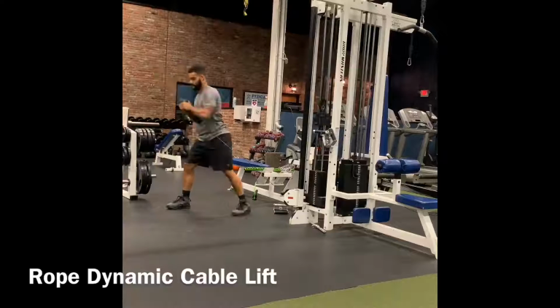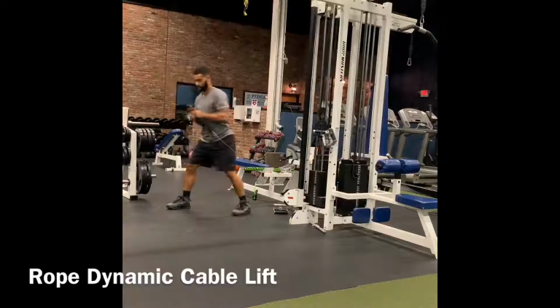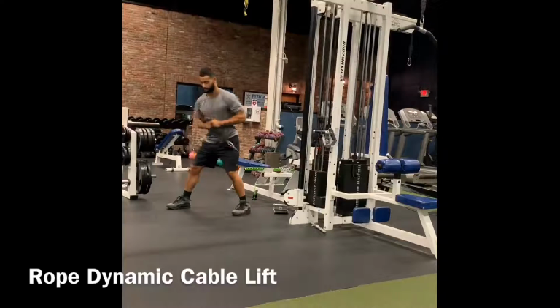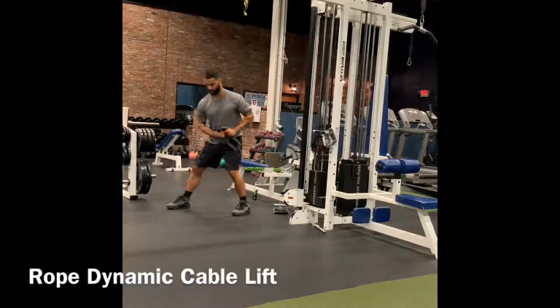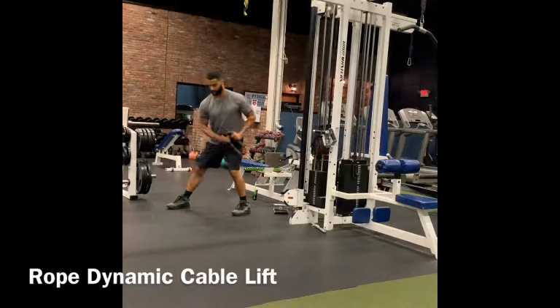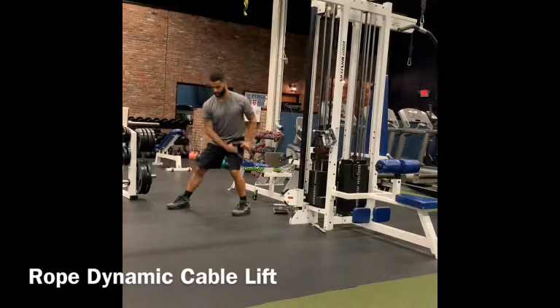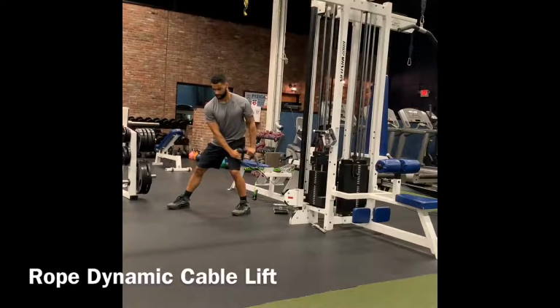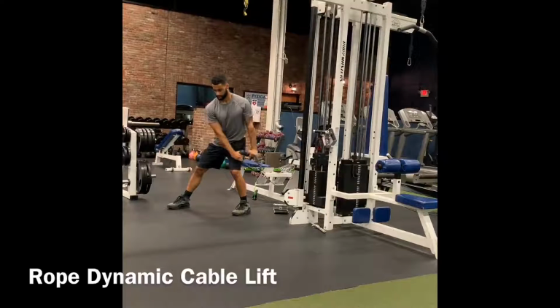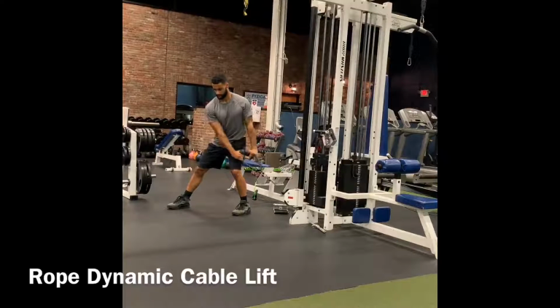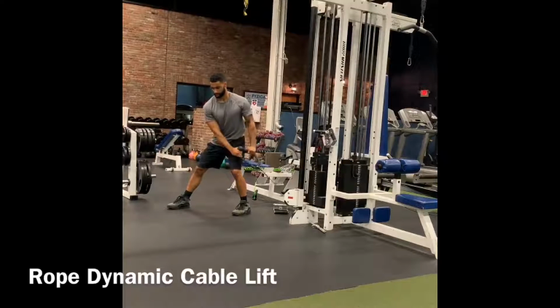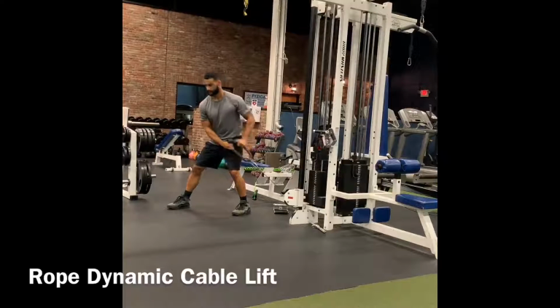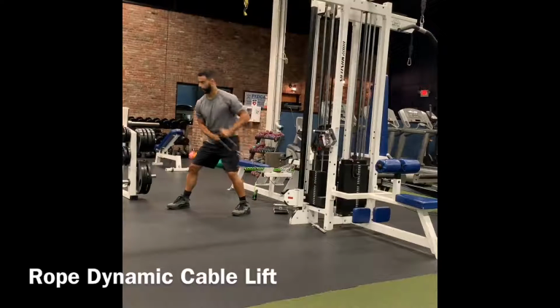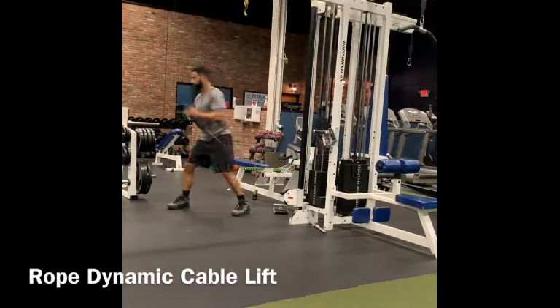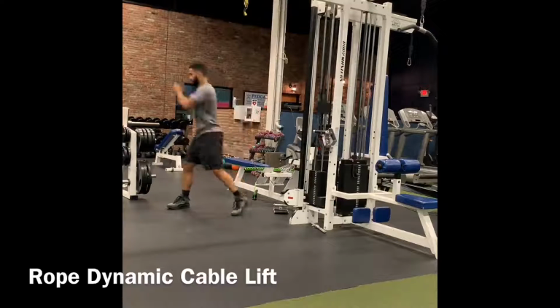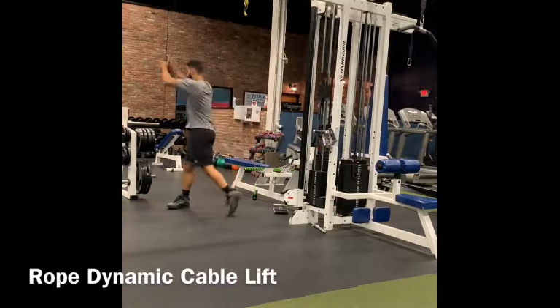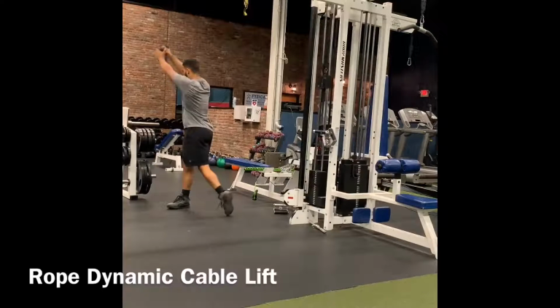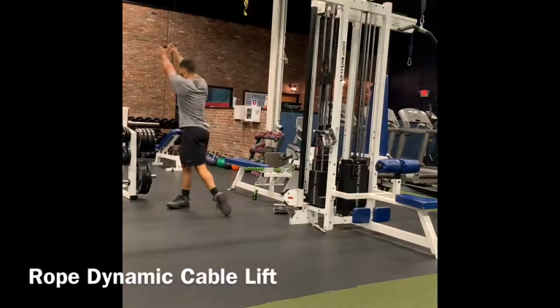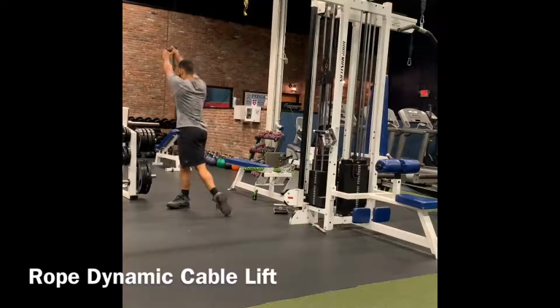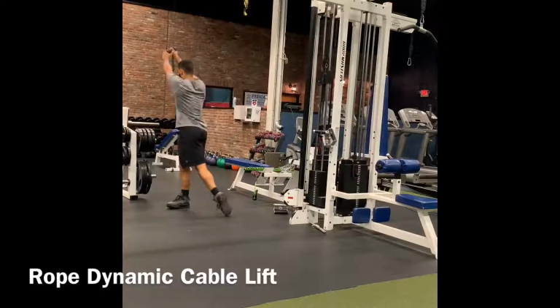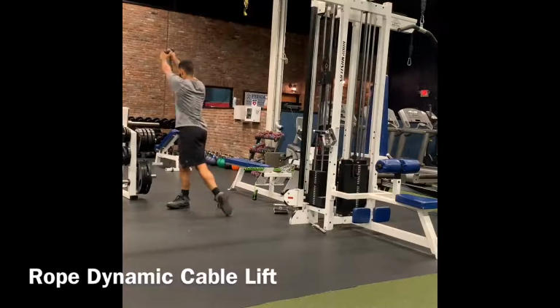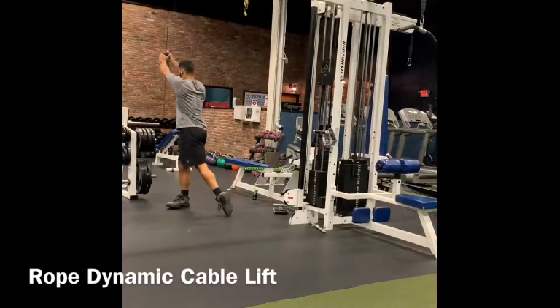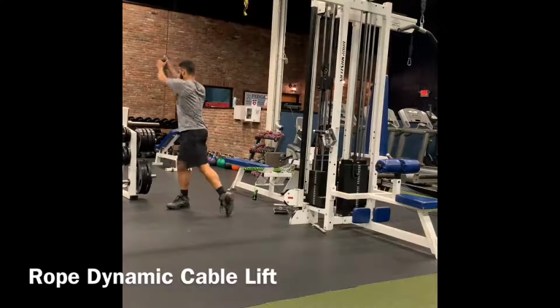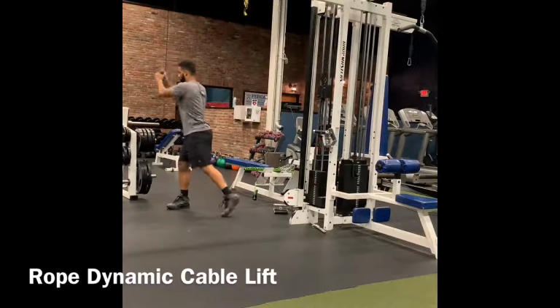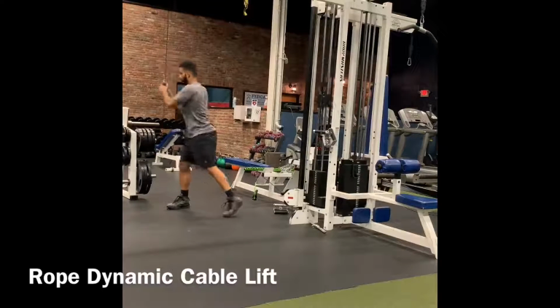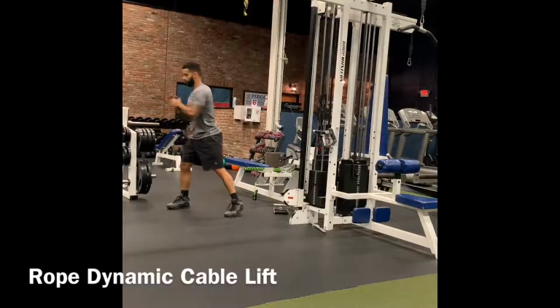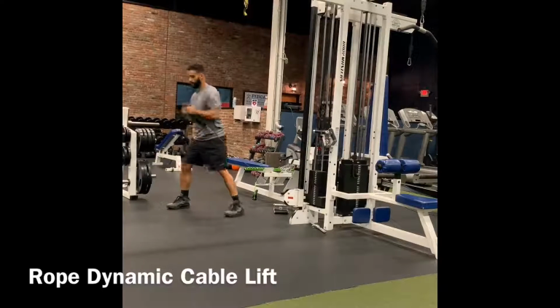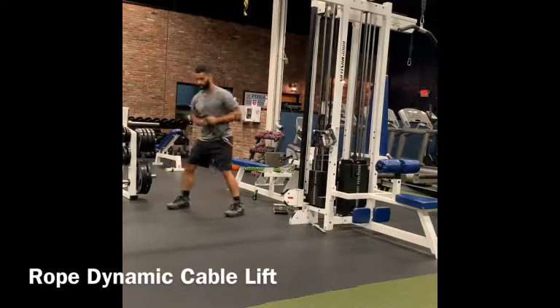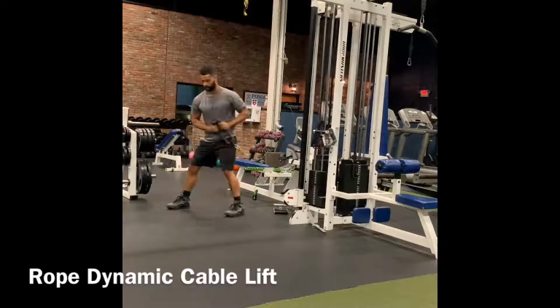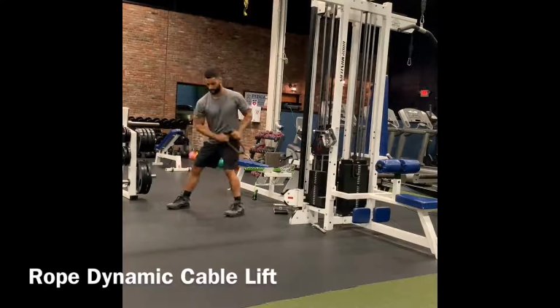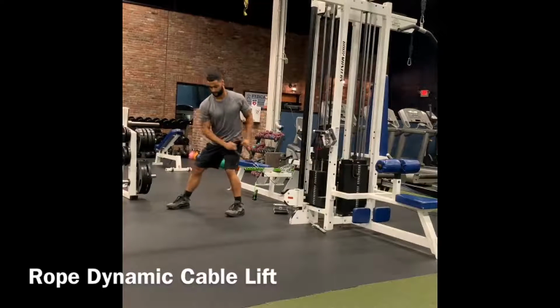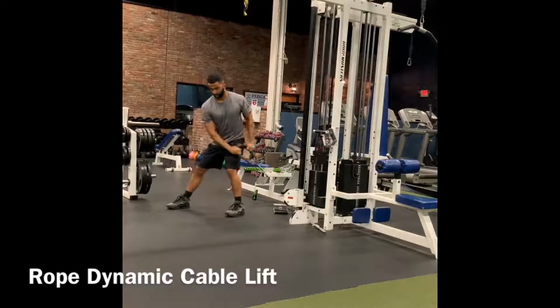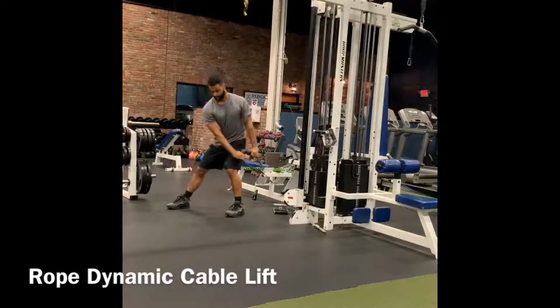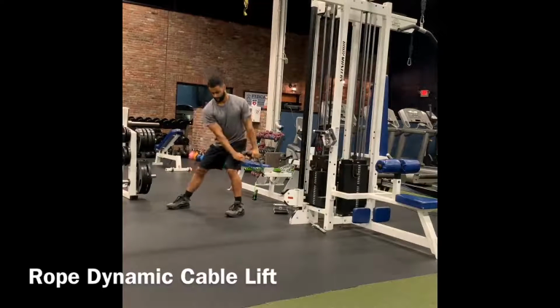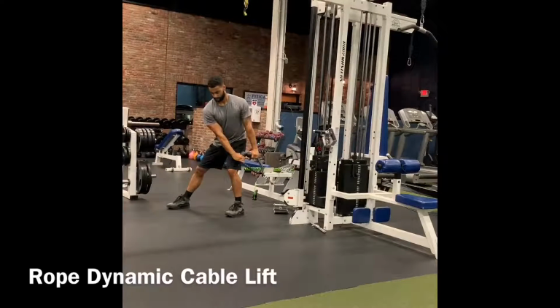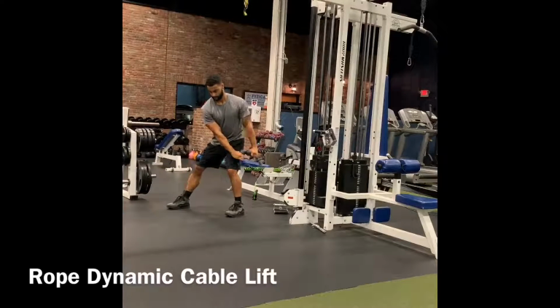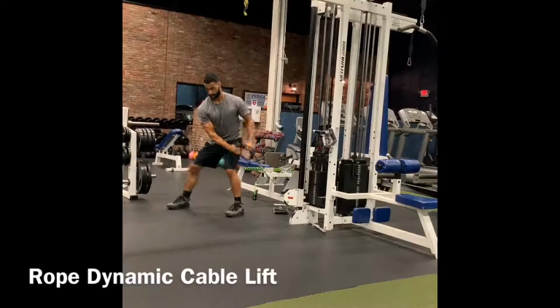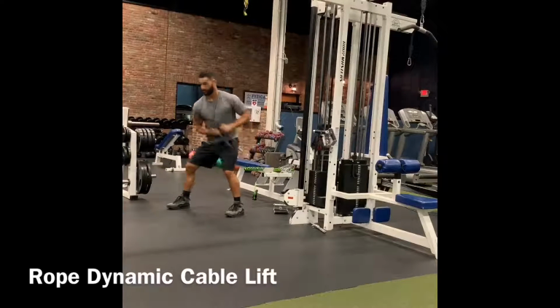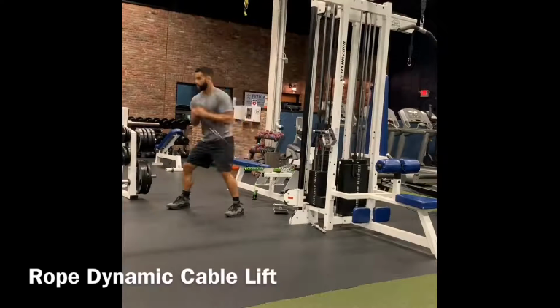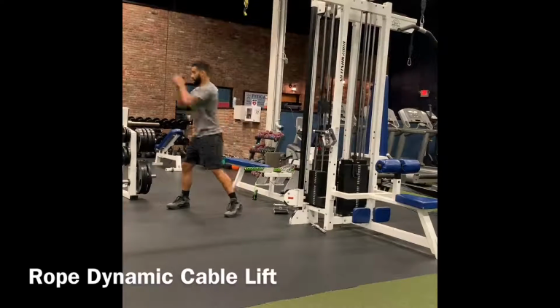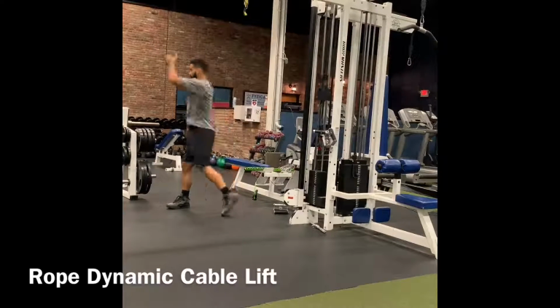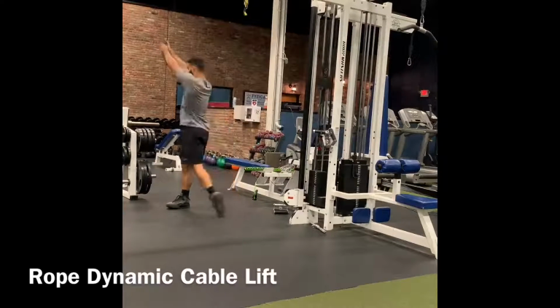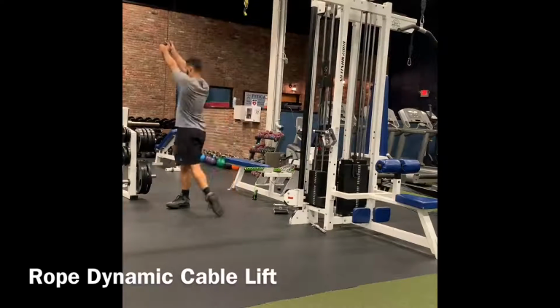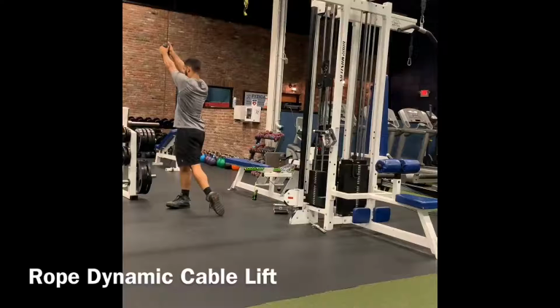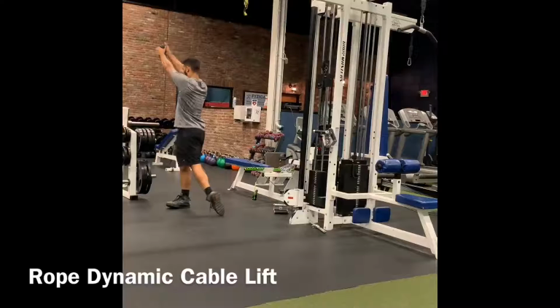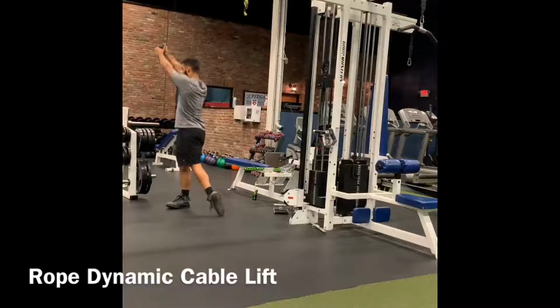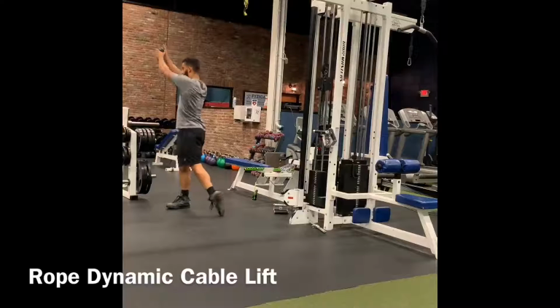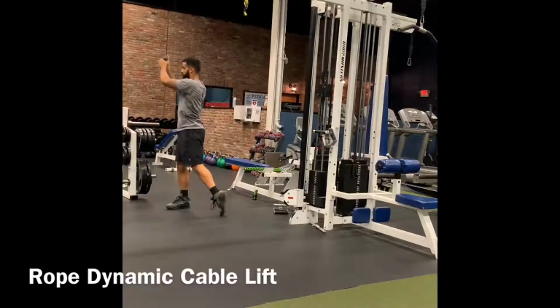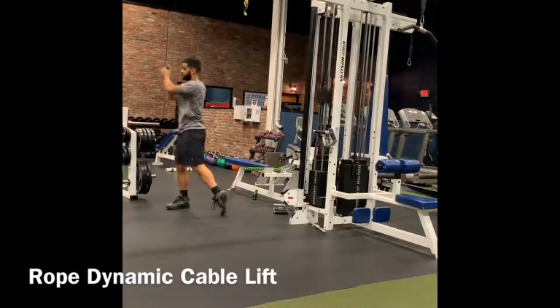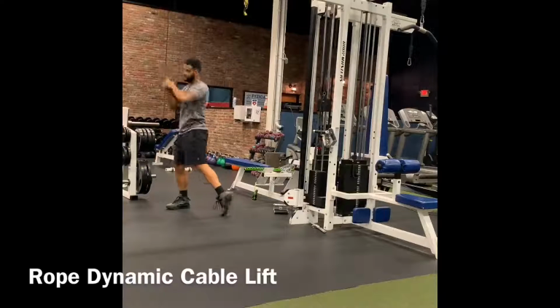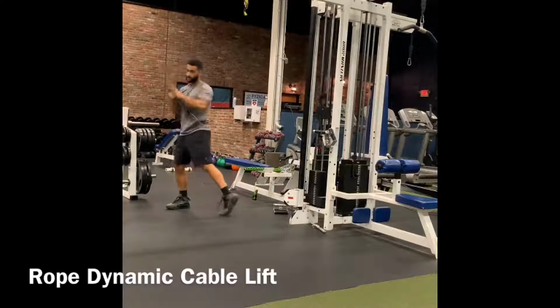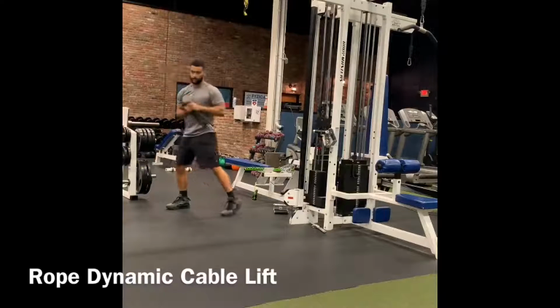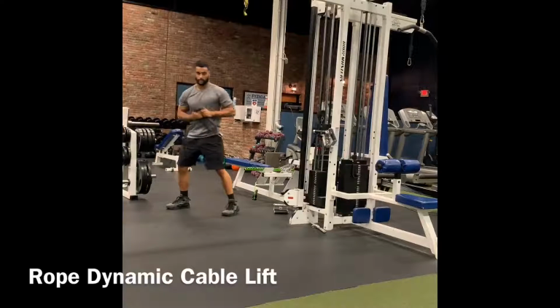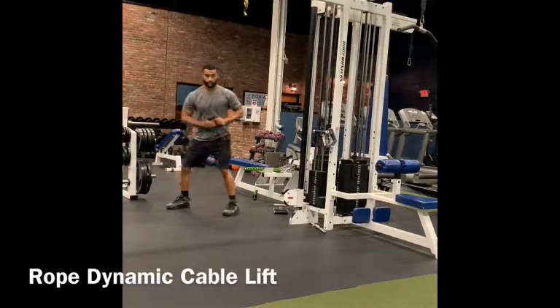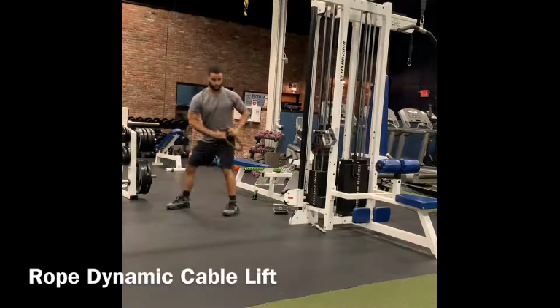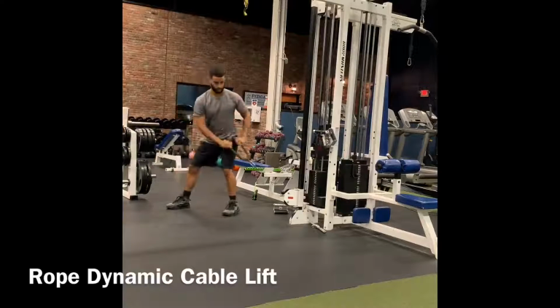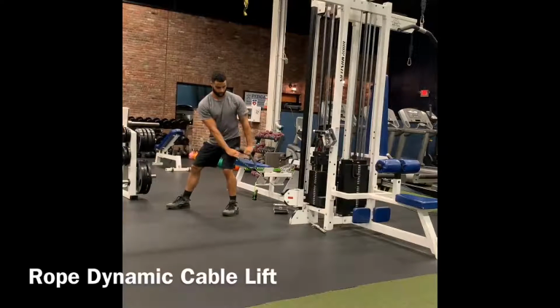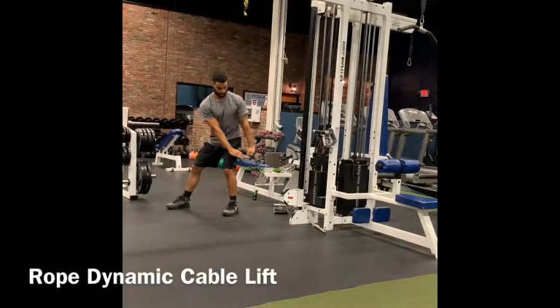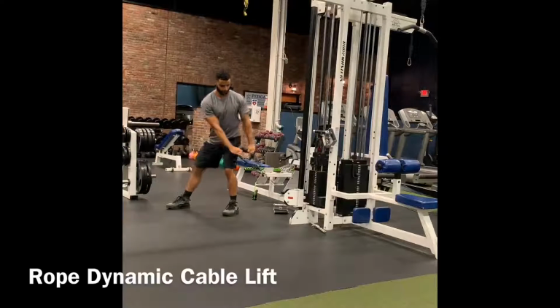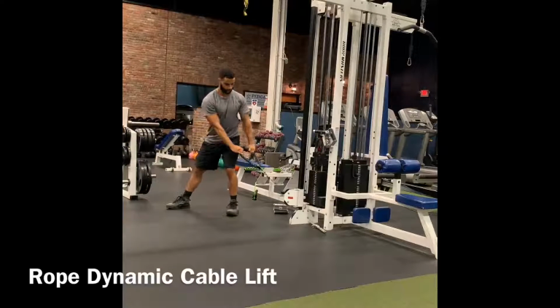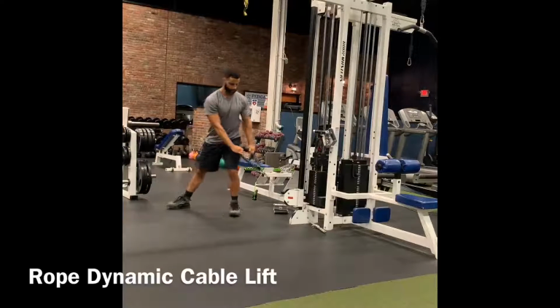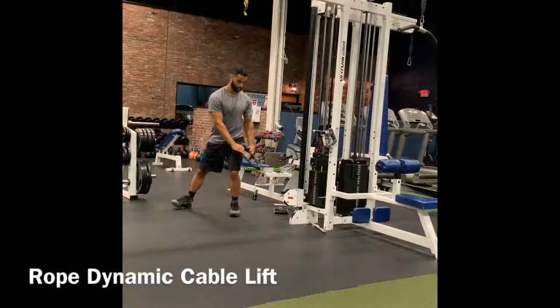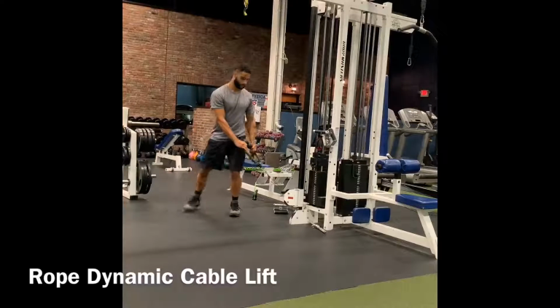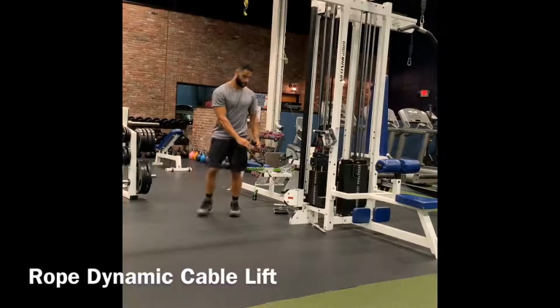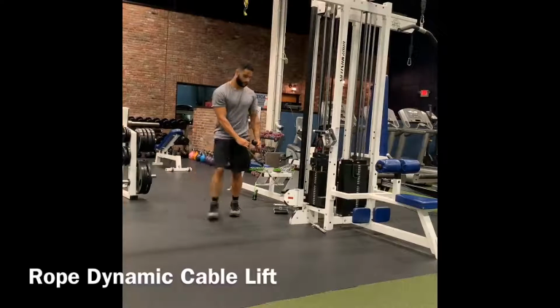Another thing to look at: I do not let my front leg cave in. I keep it straight and drive forward.